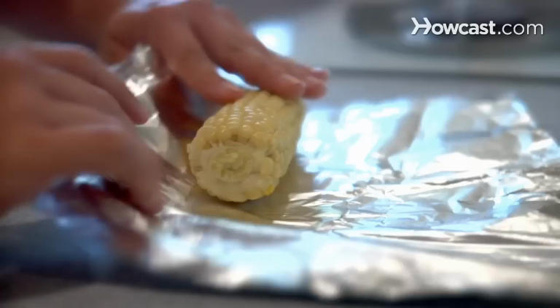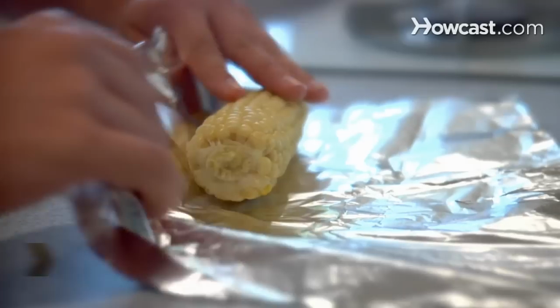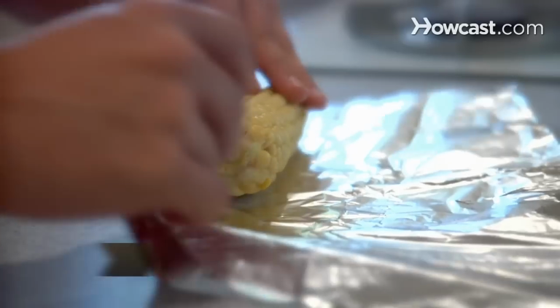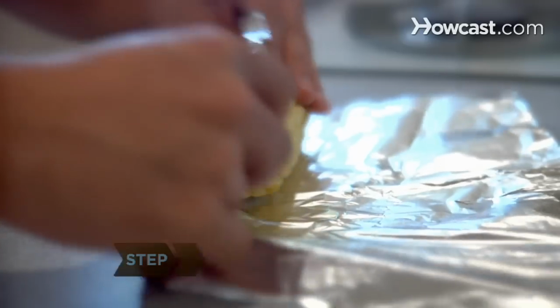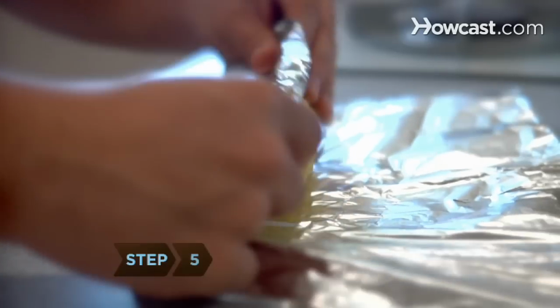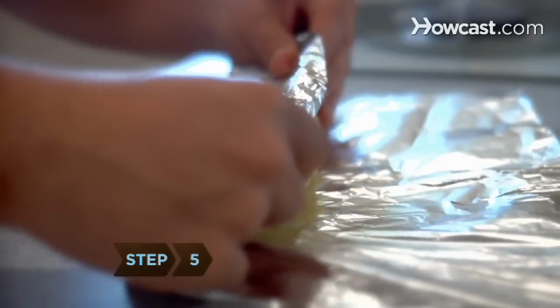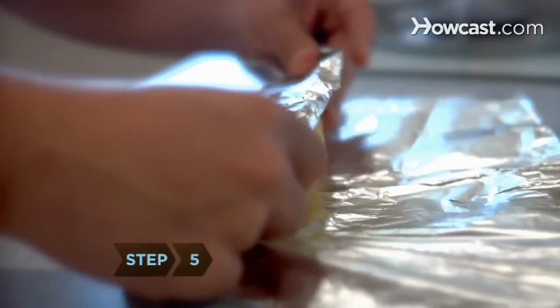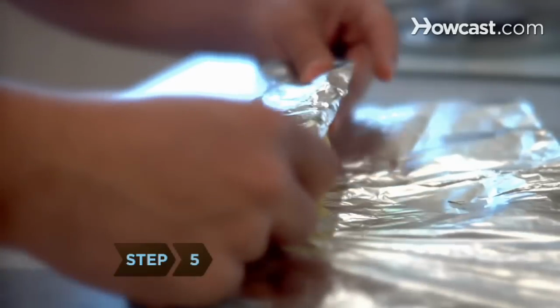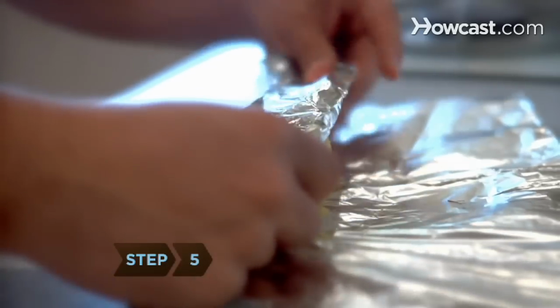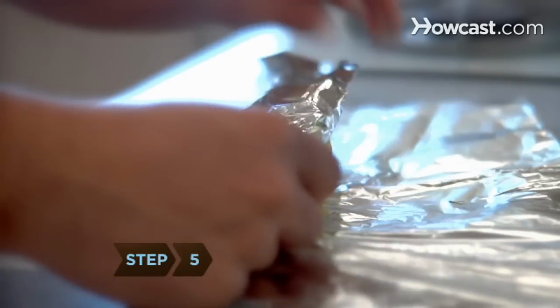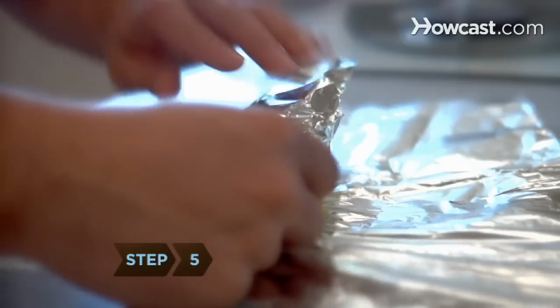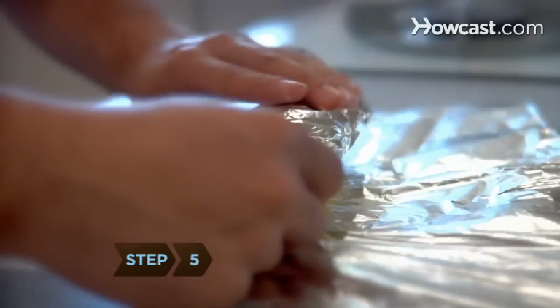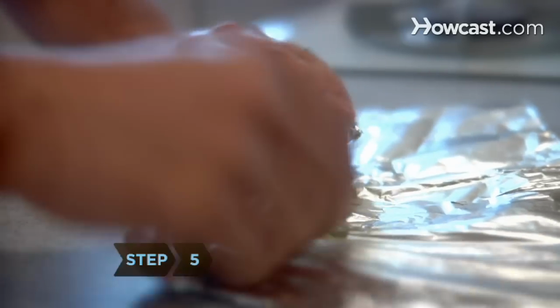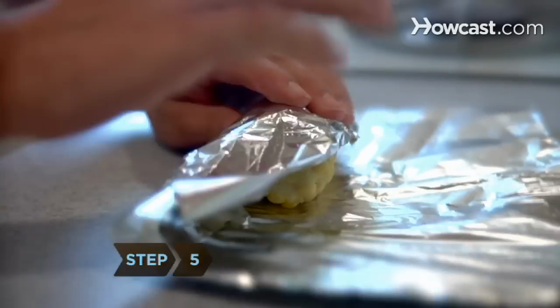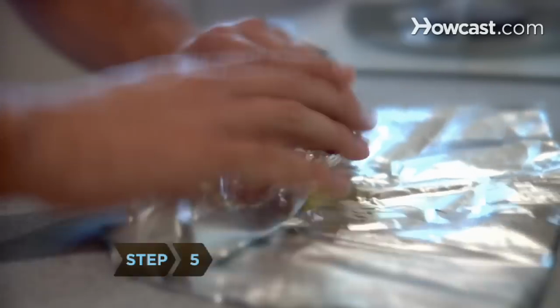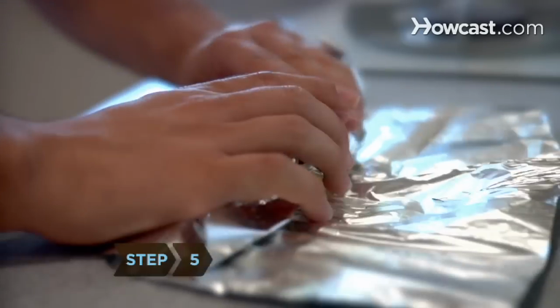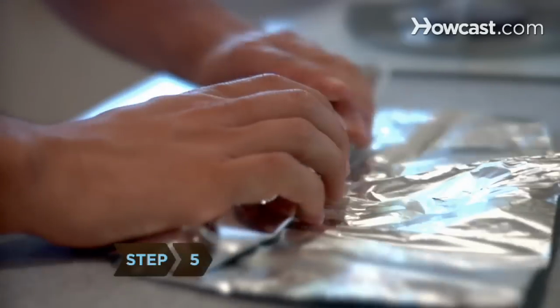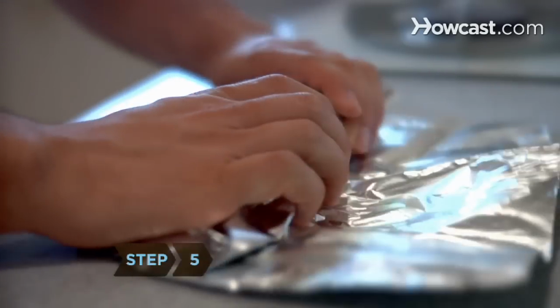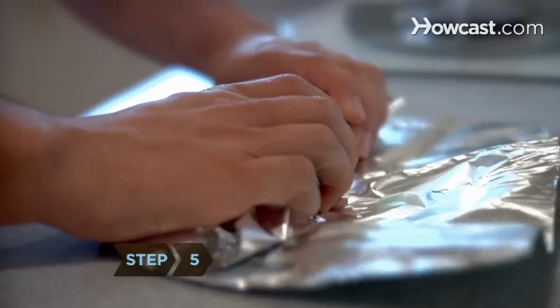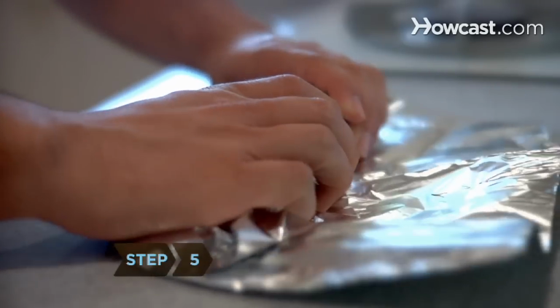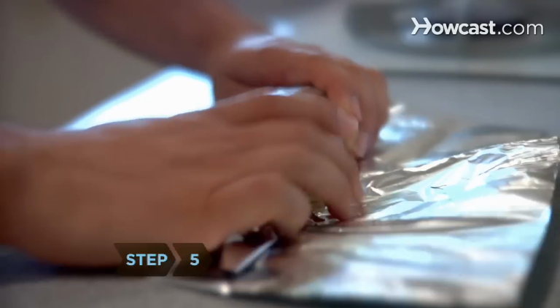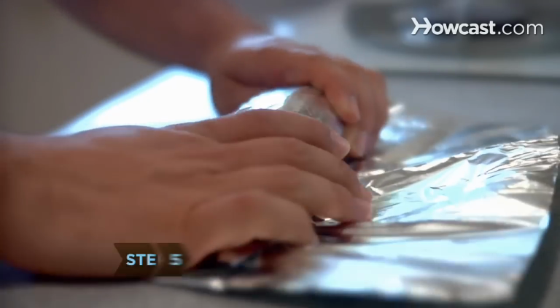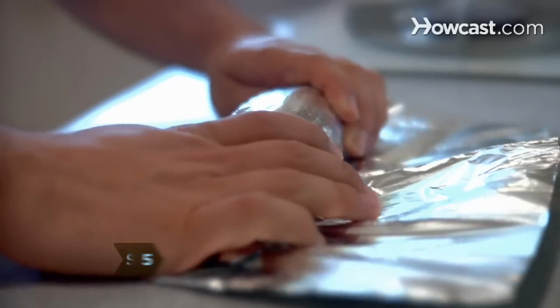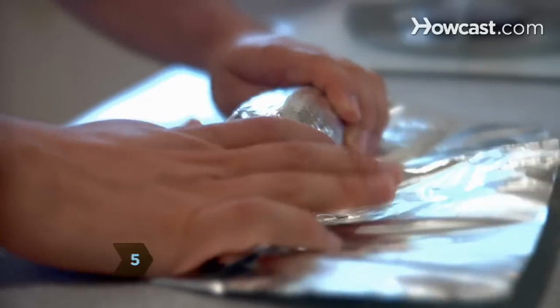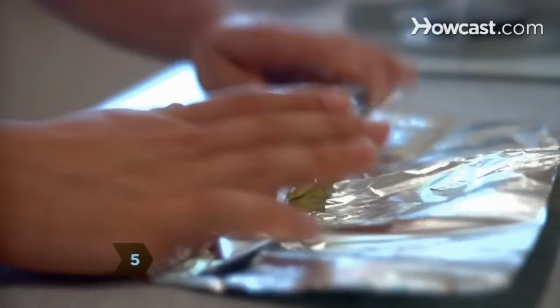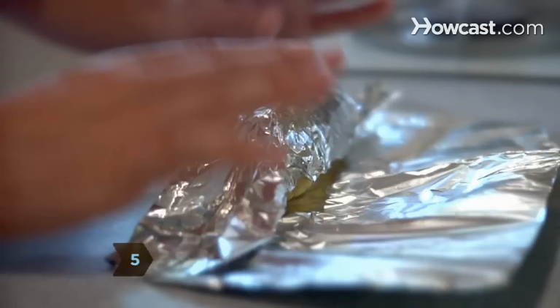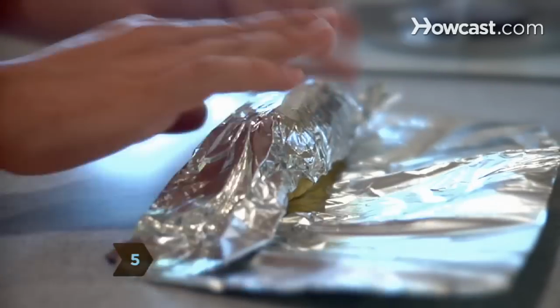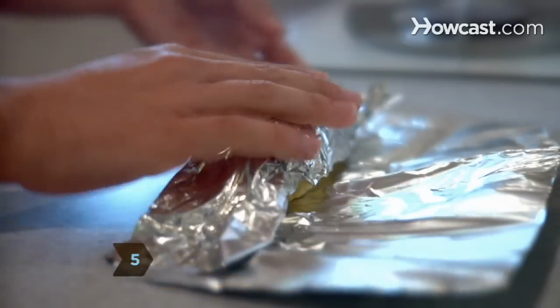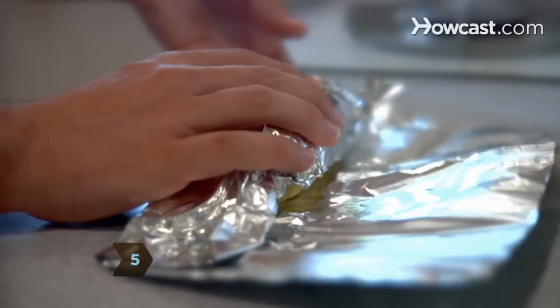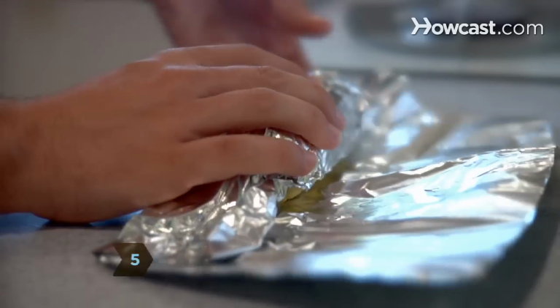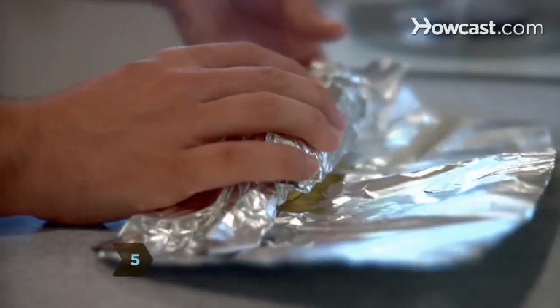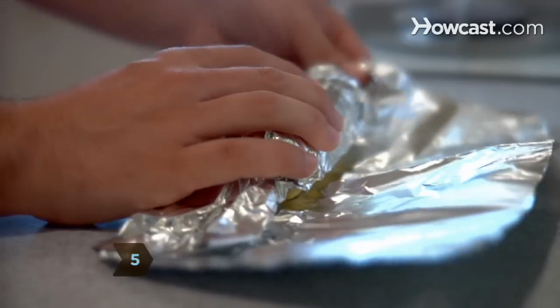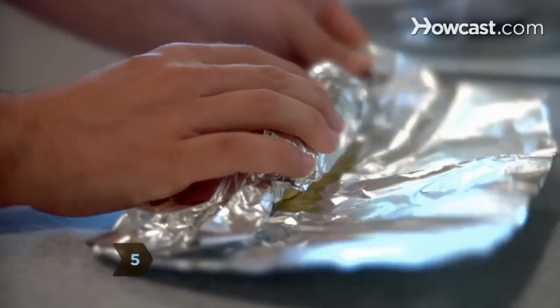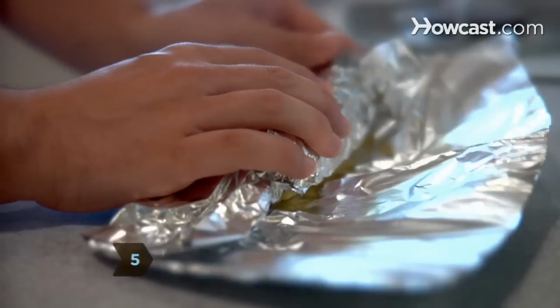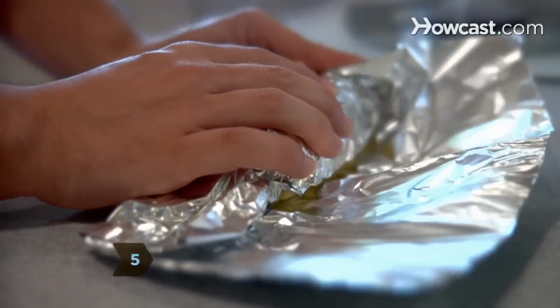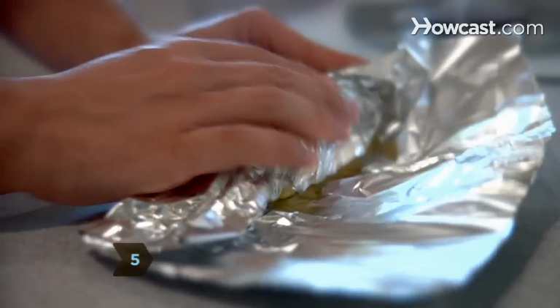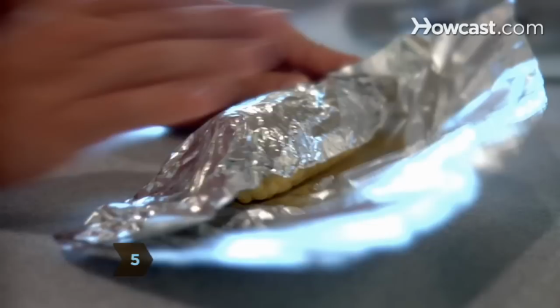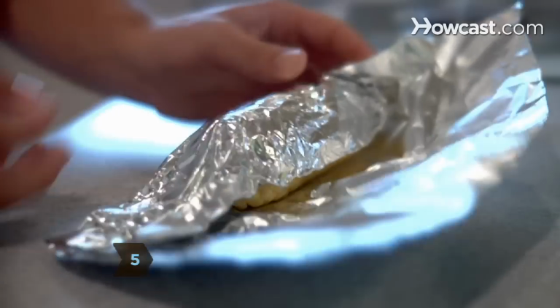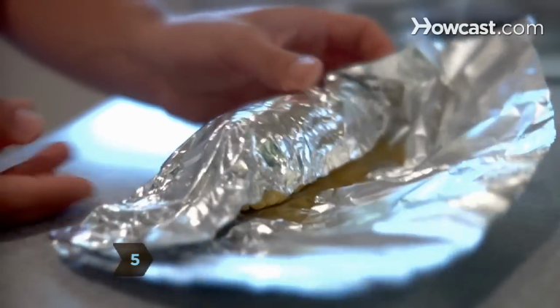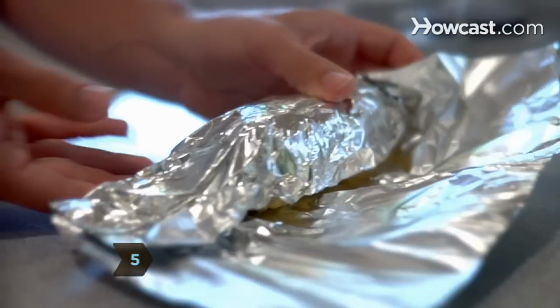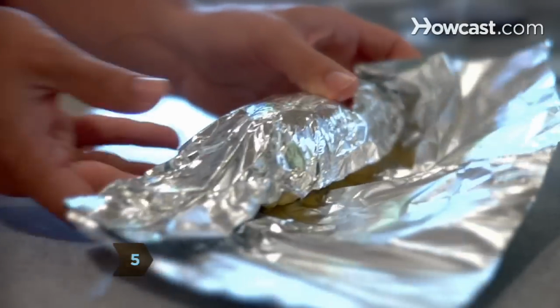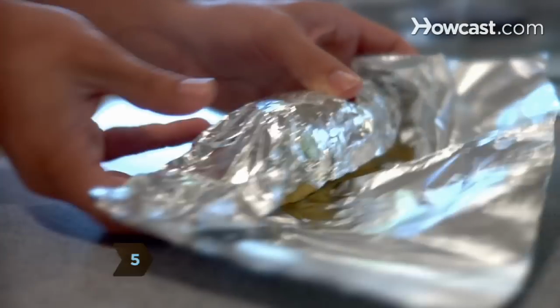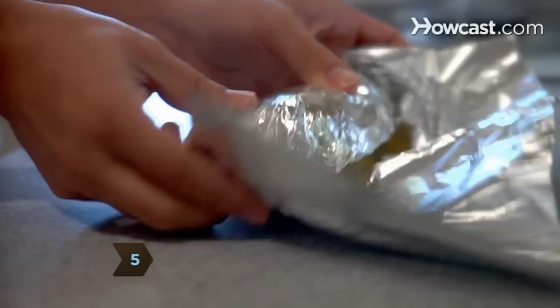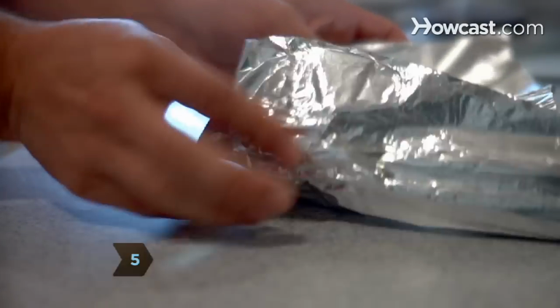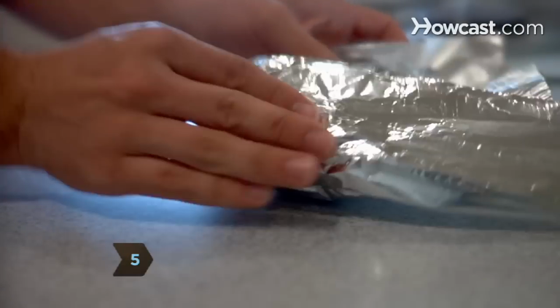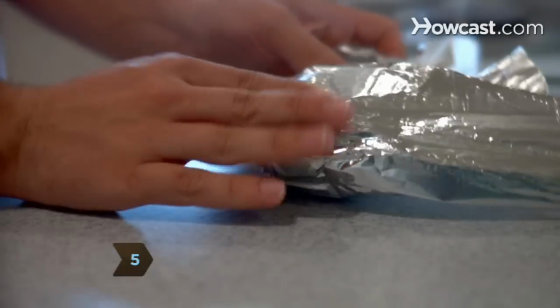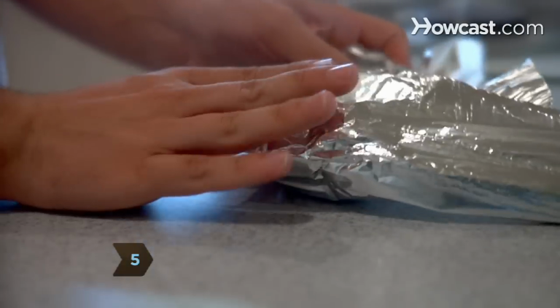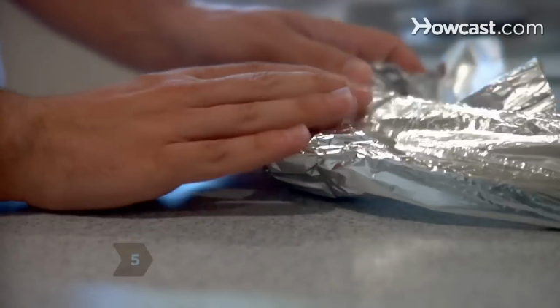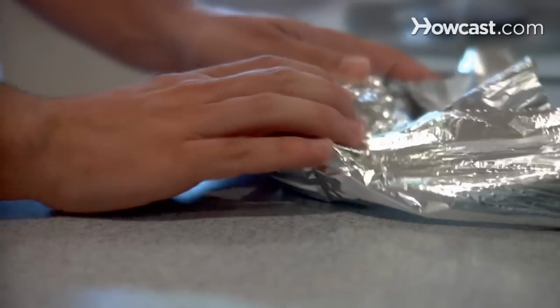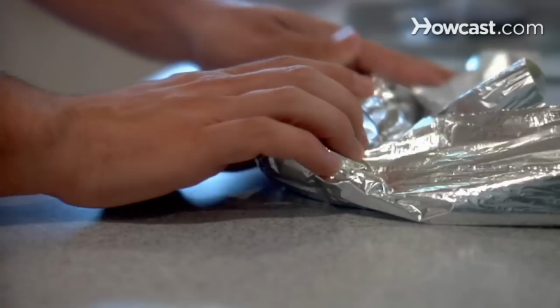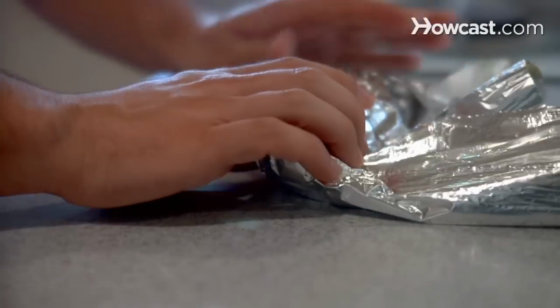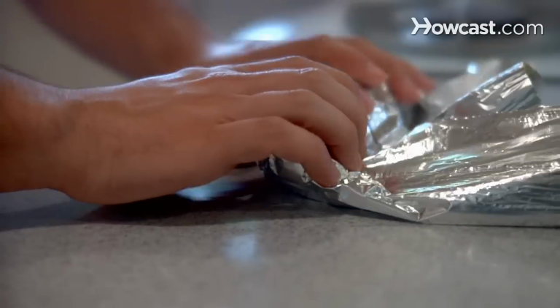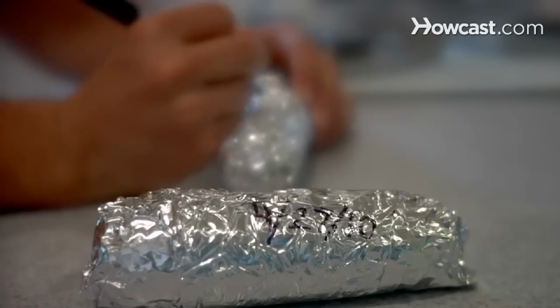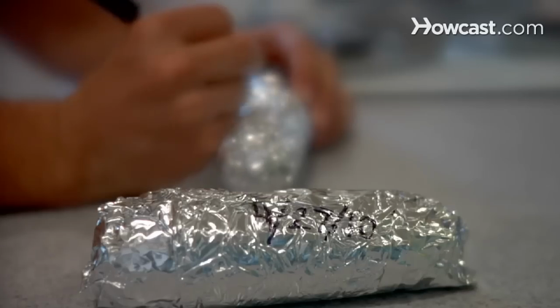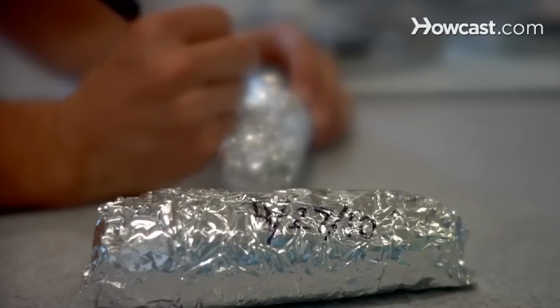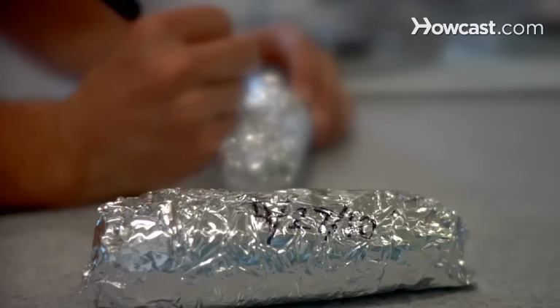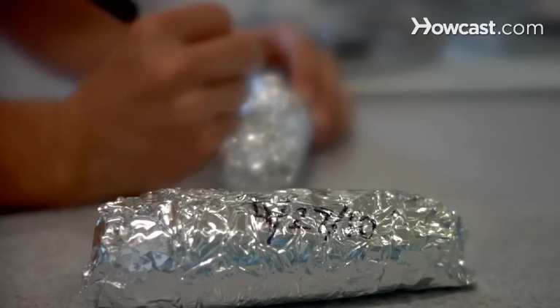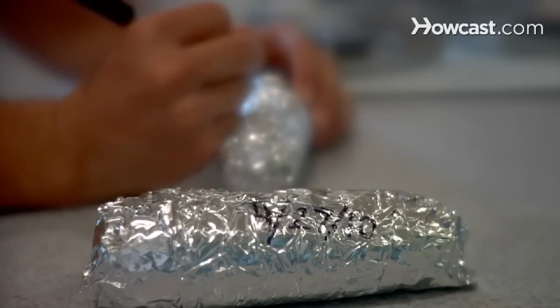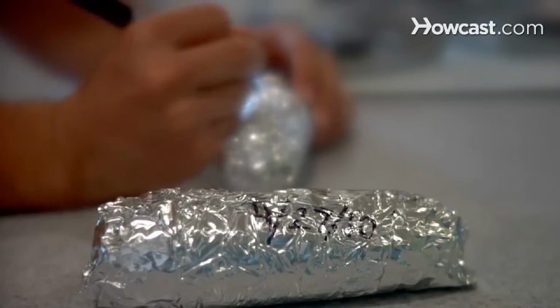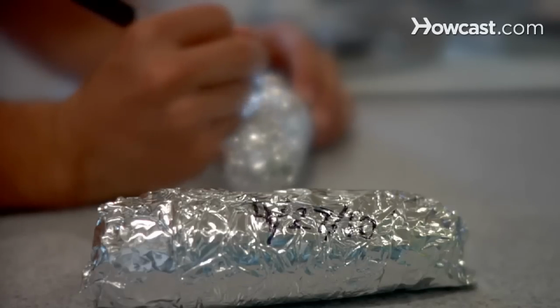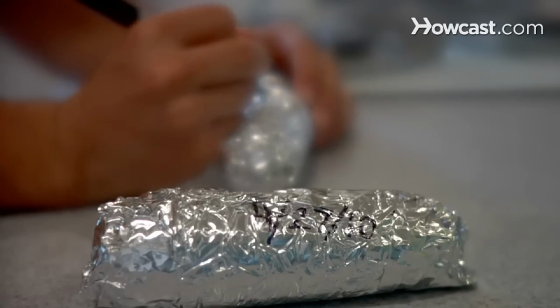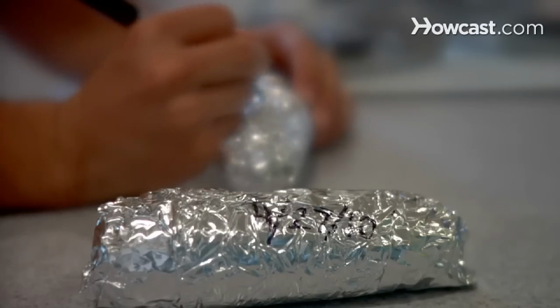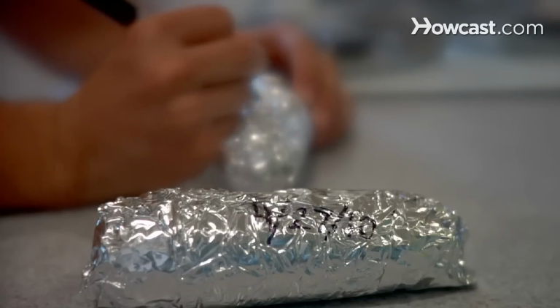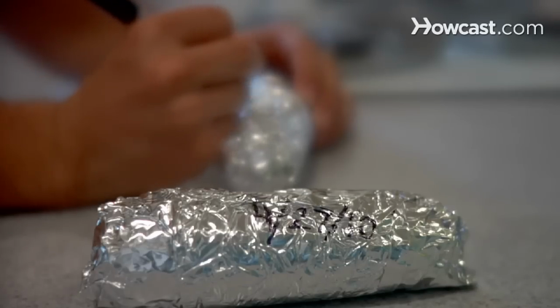Step 5. Wrap each individual ear of corn tightly in freezer foil to freeze the corn on the cob. Label each ear with the date.